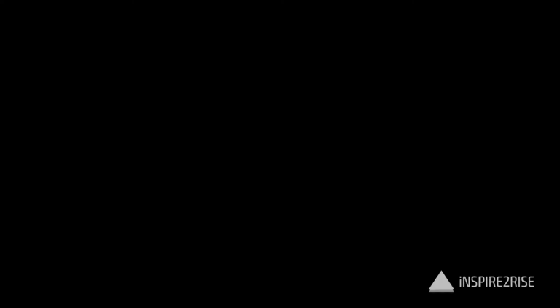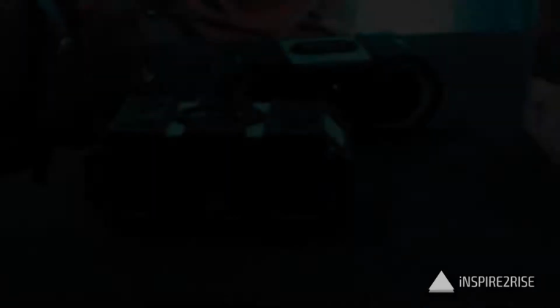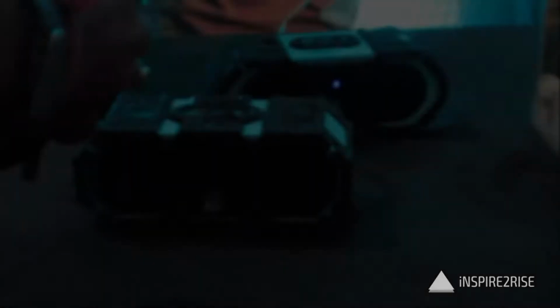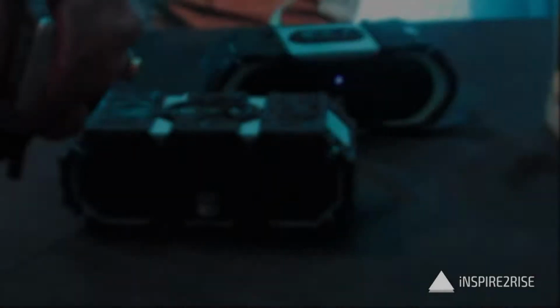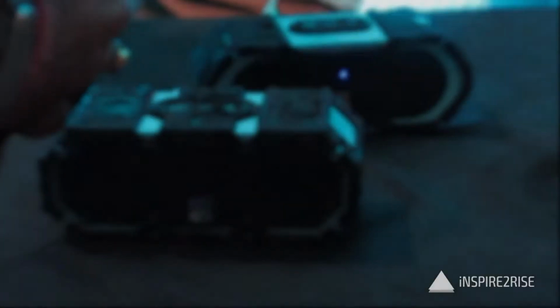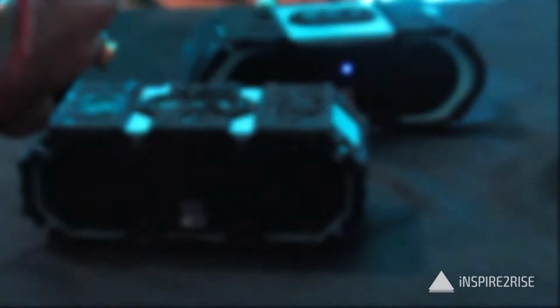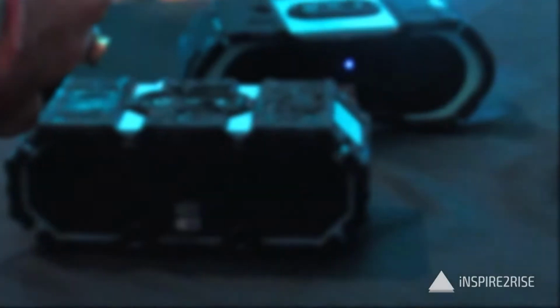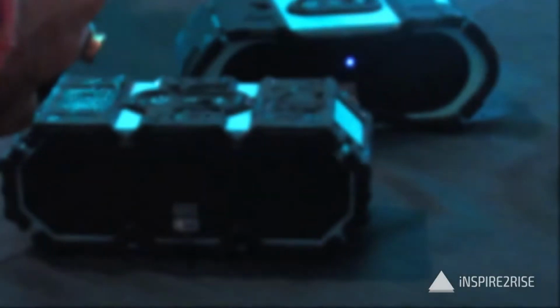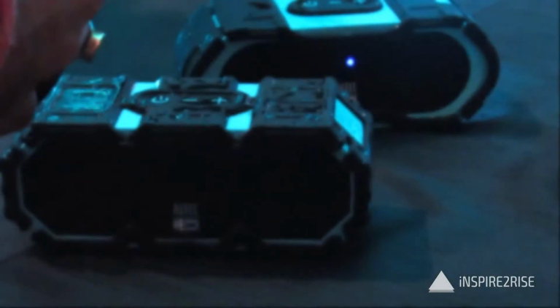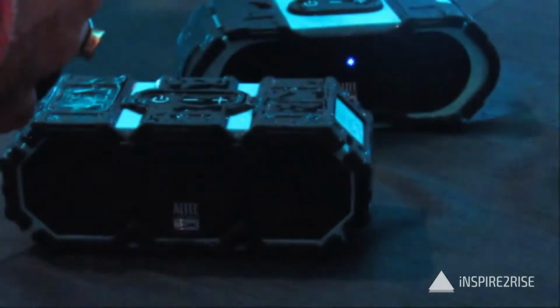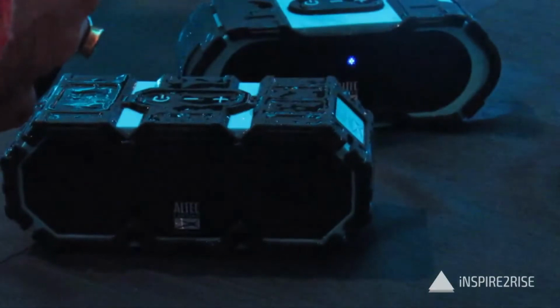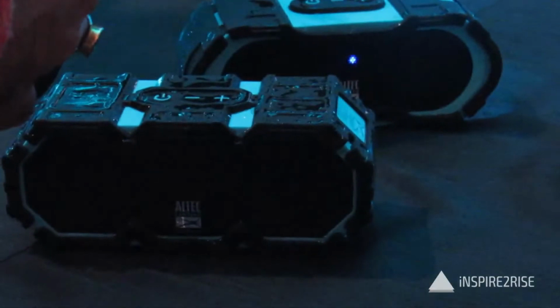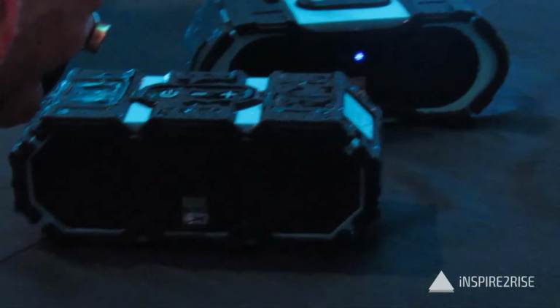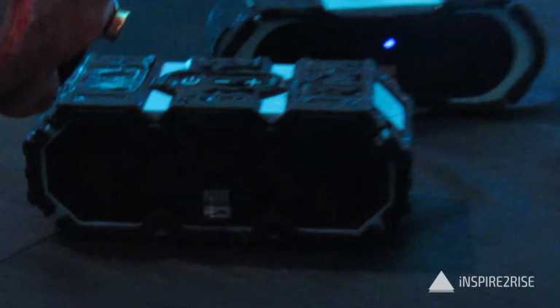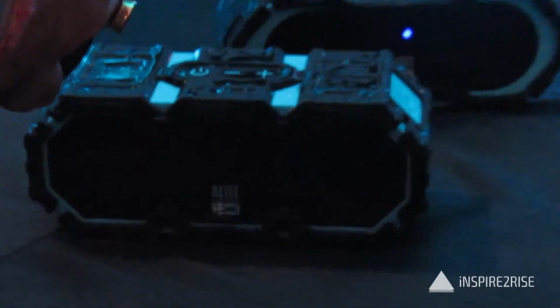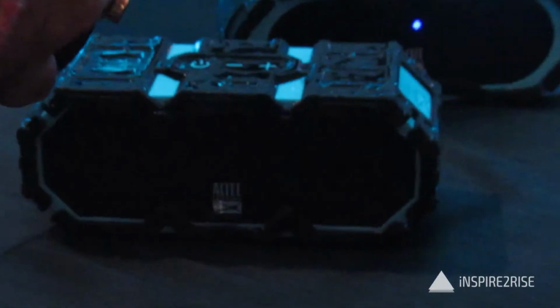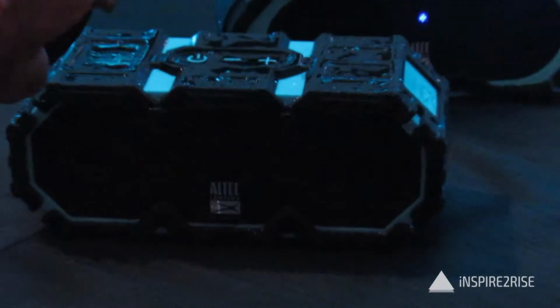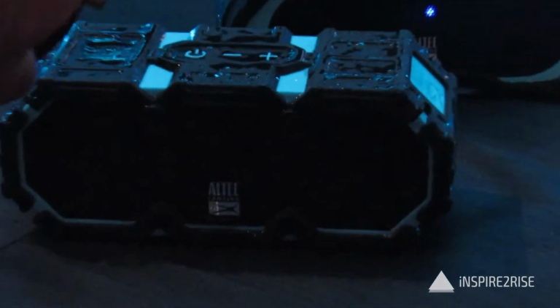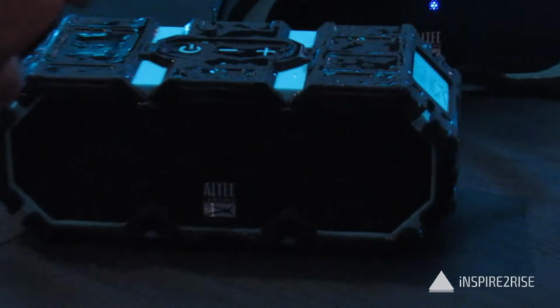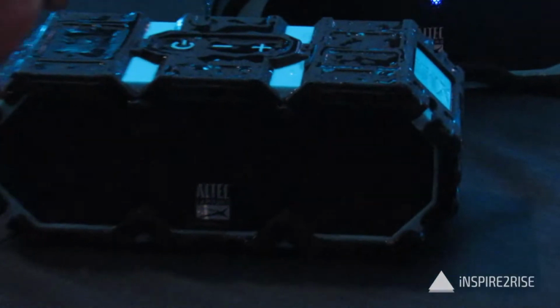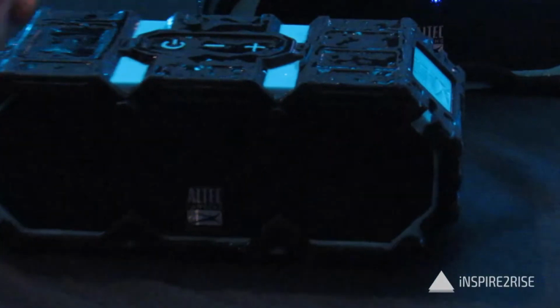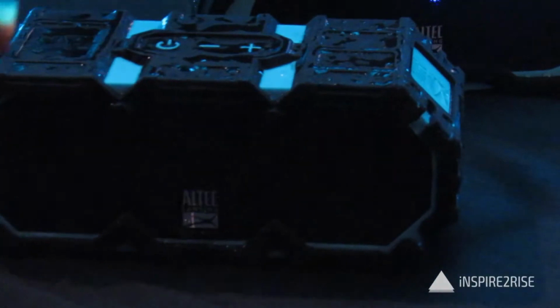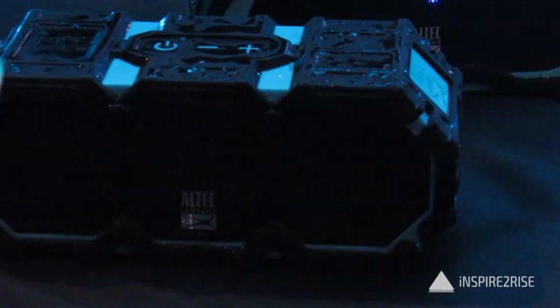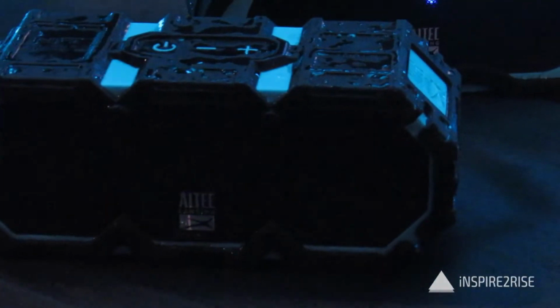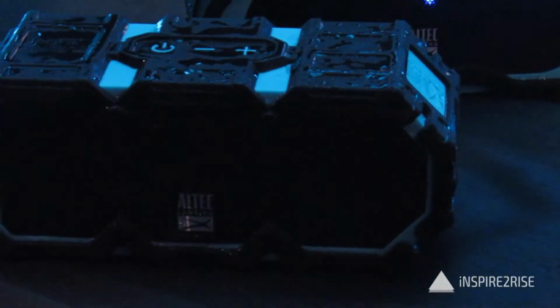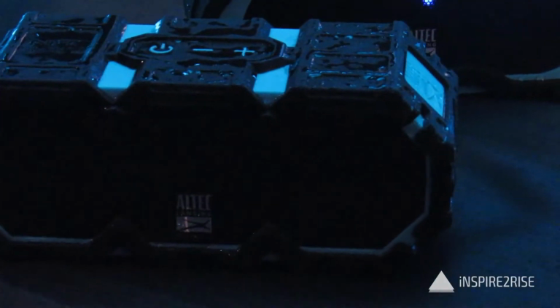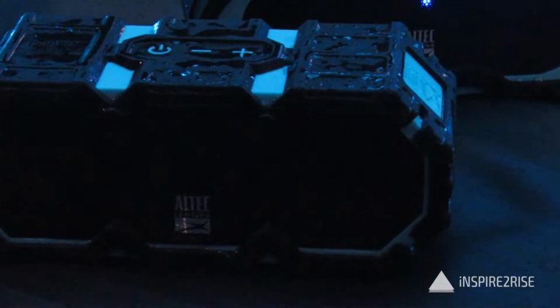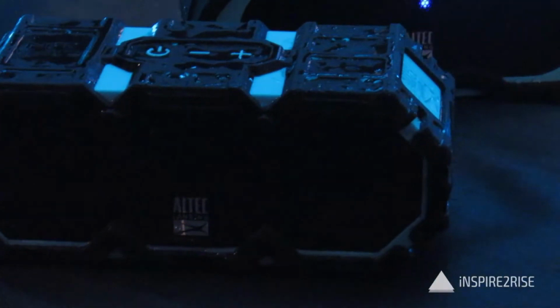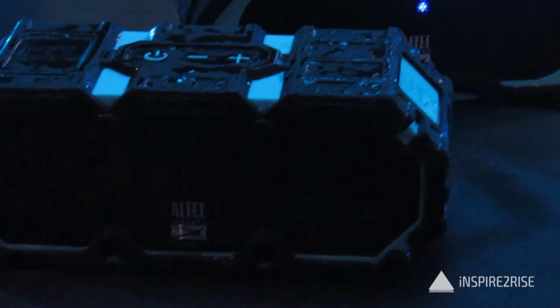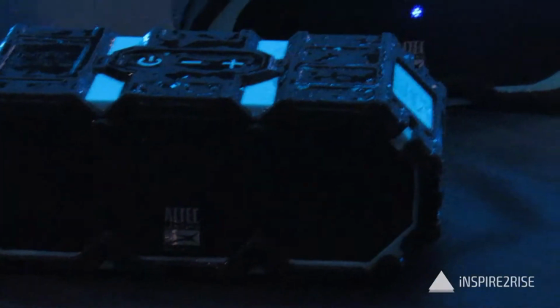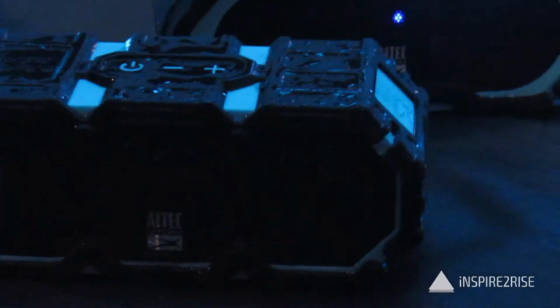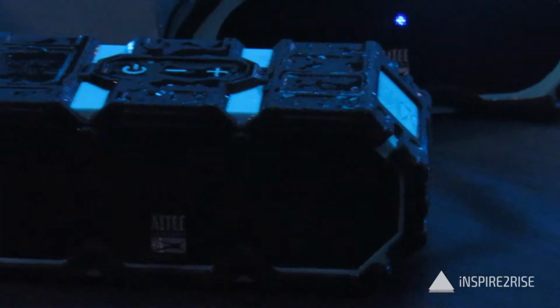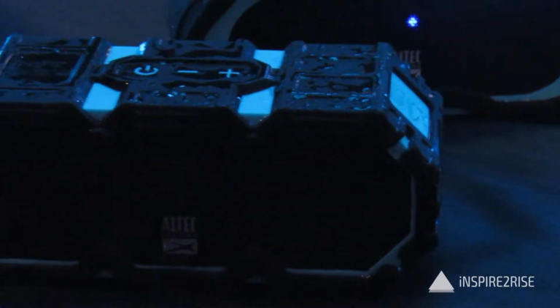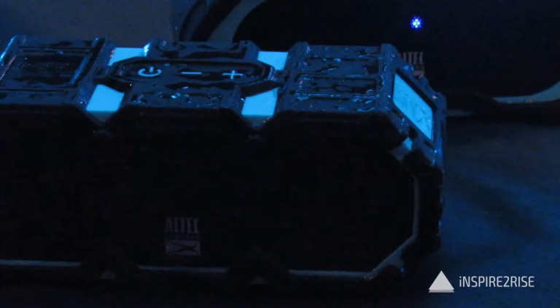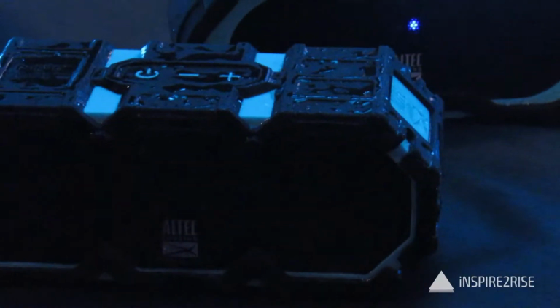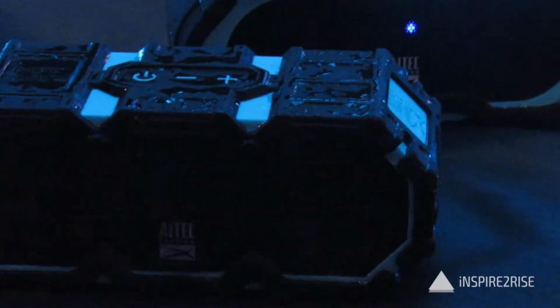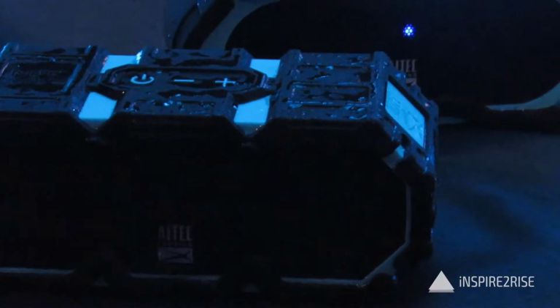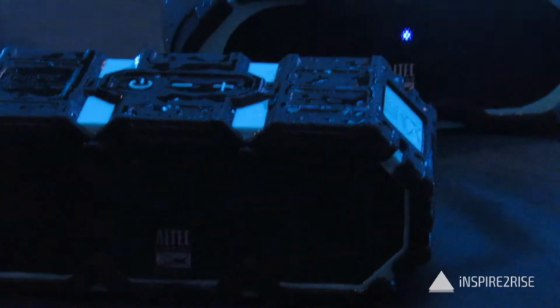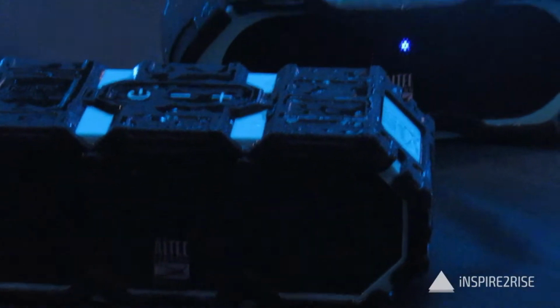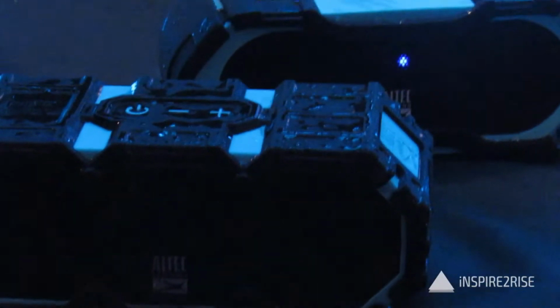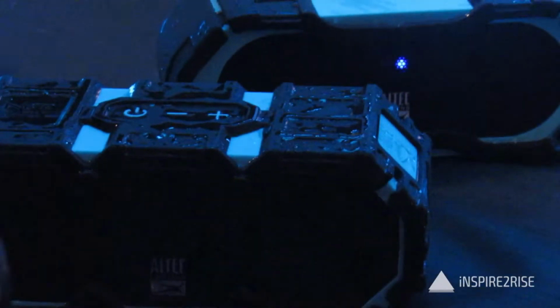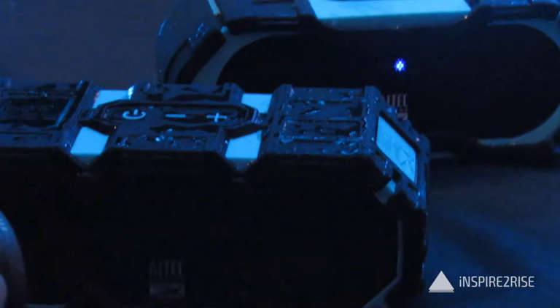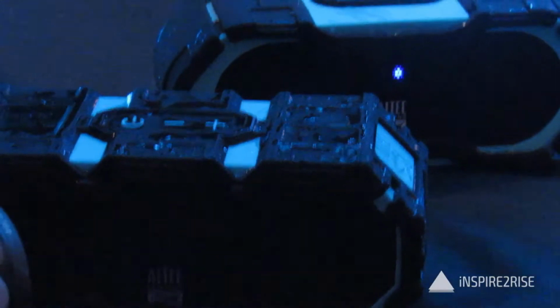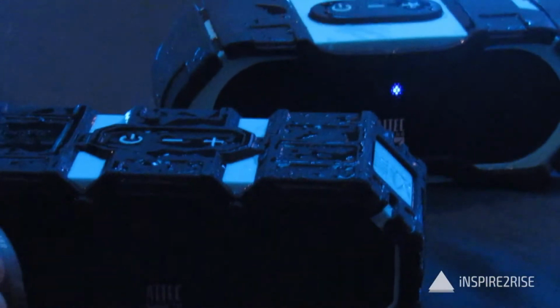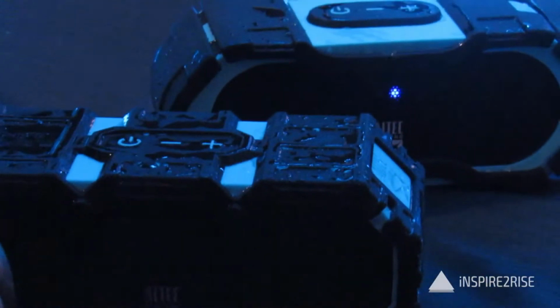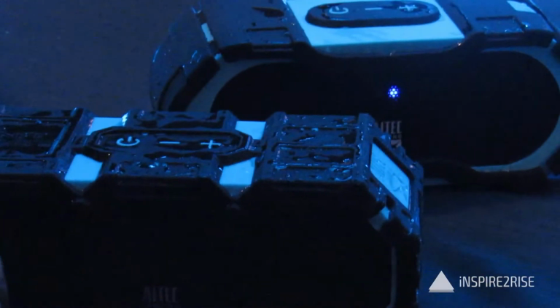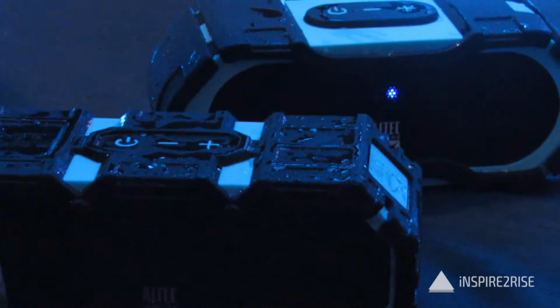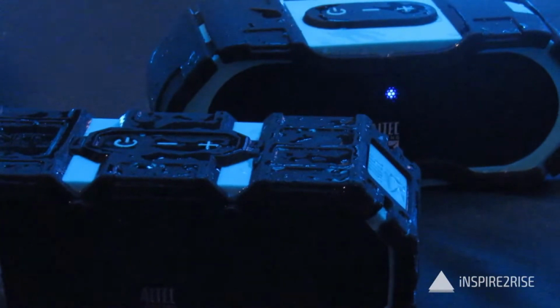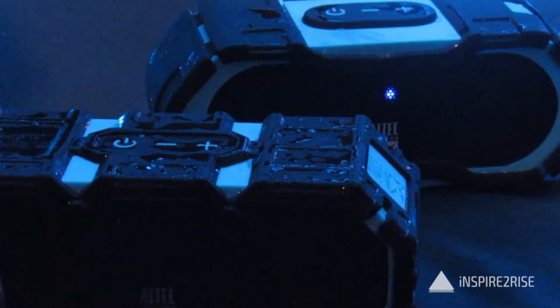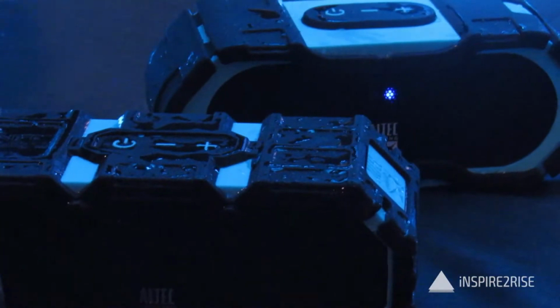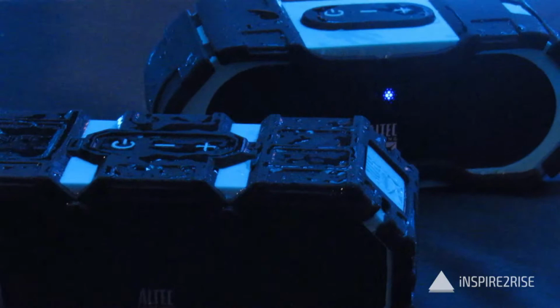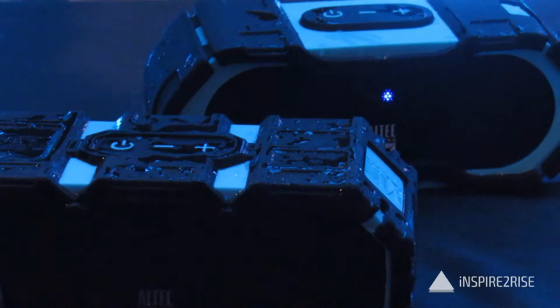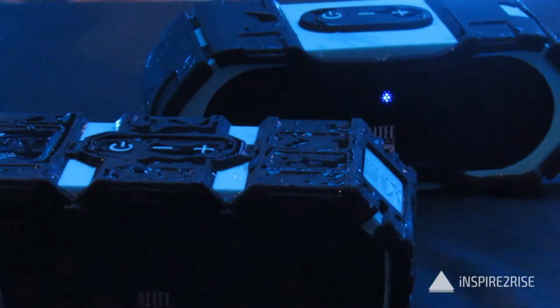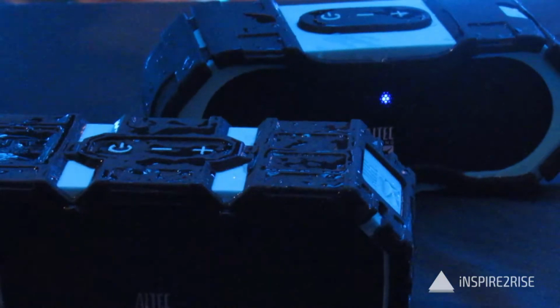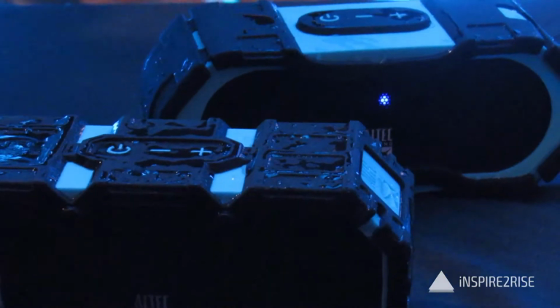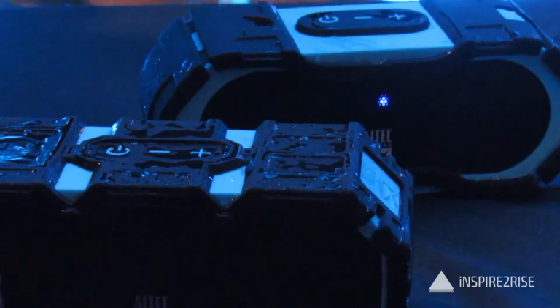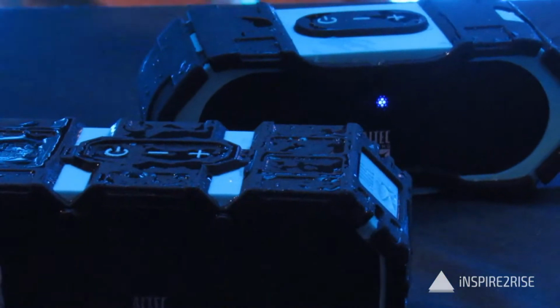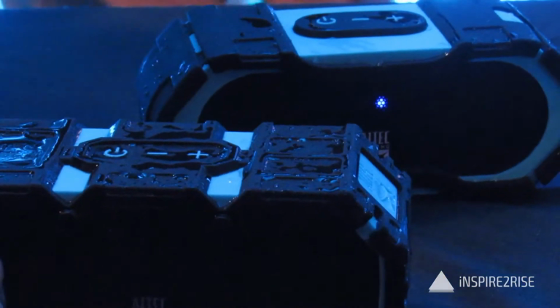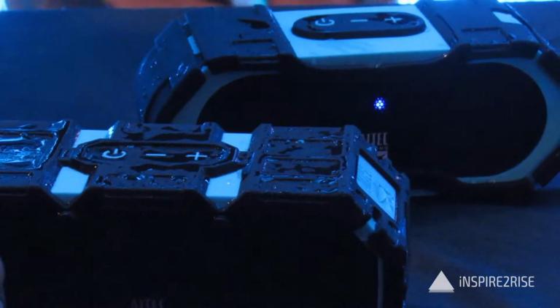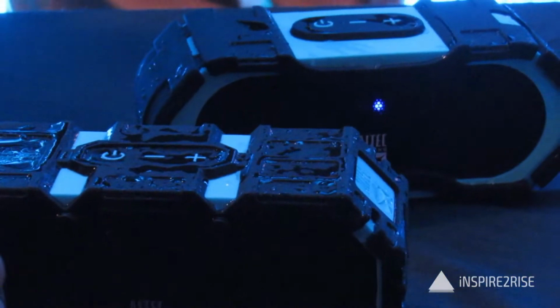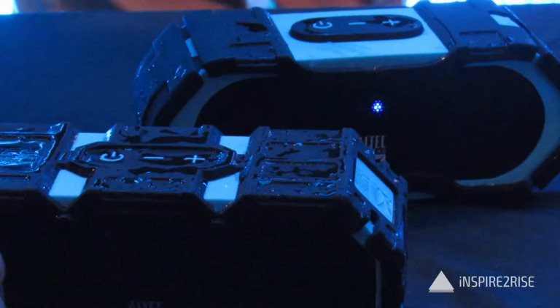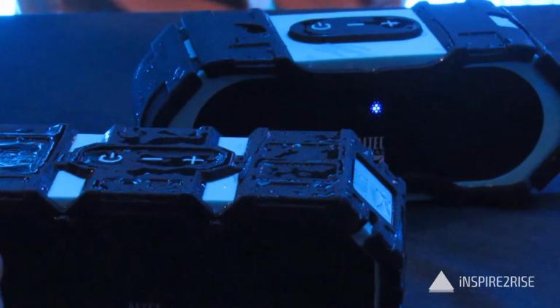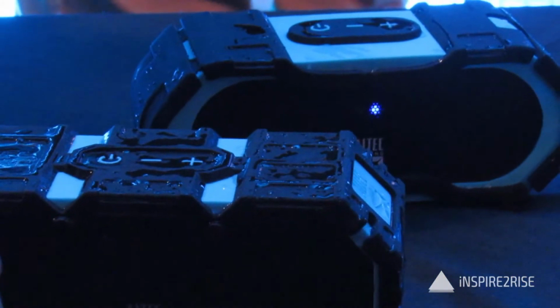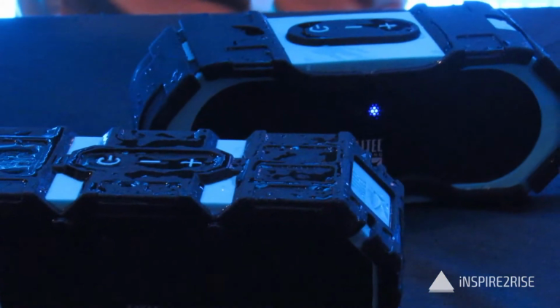Hello folks, this is Ayatan Rajah from InspireToRise.com and today we are going to review the Mini Life Jacket 2 Bluetooth Speakers.